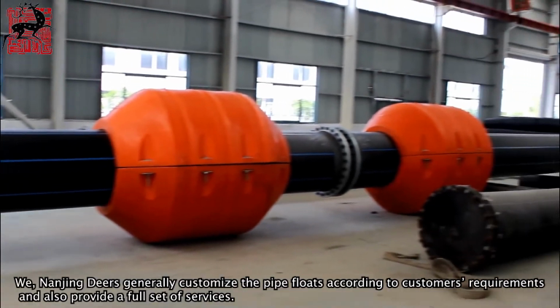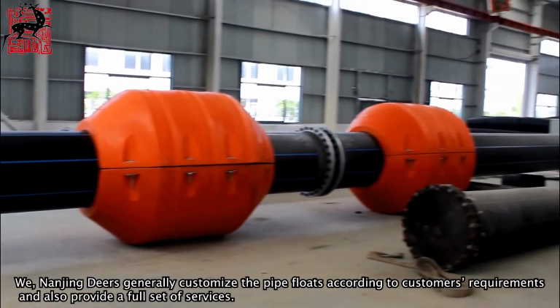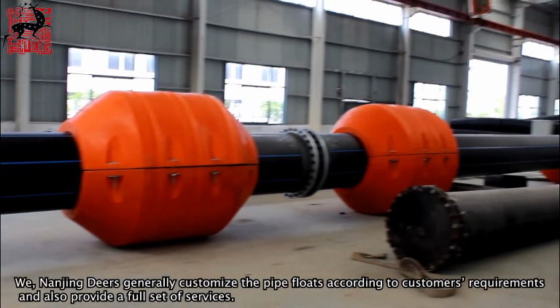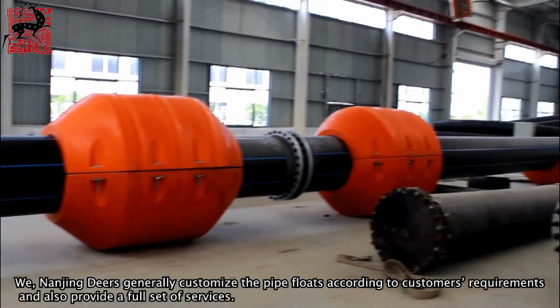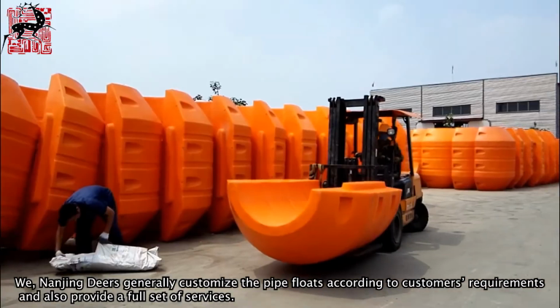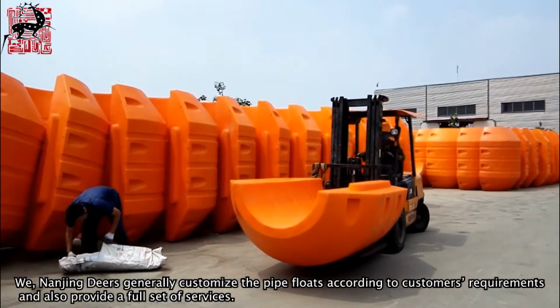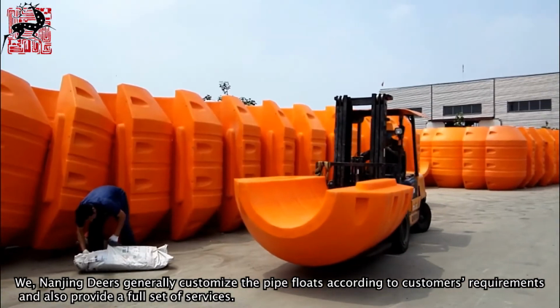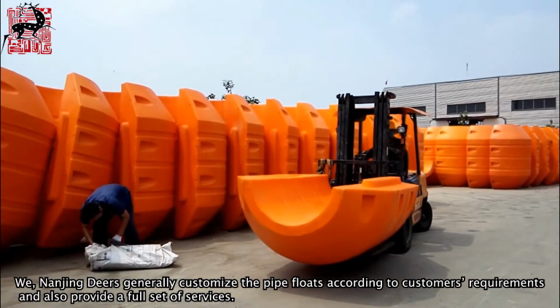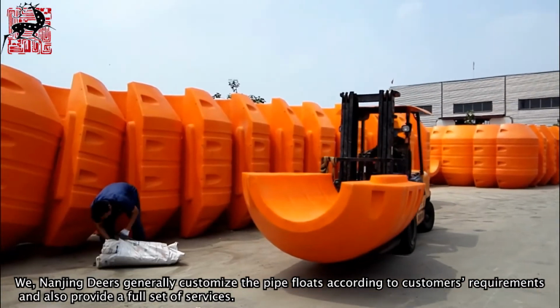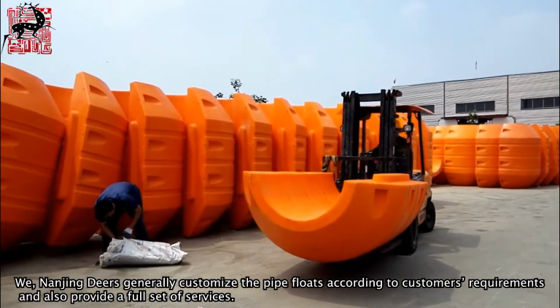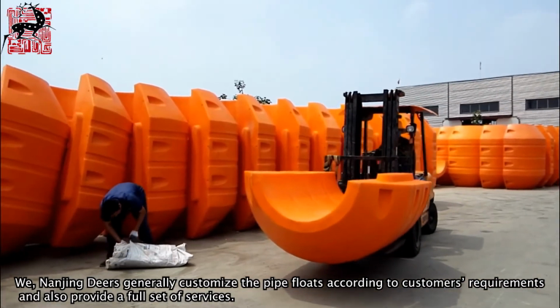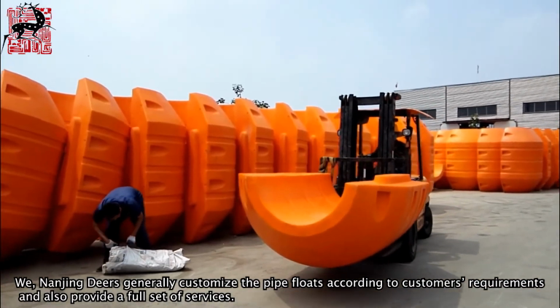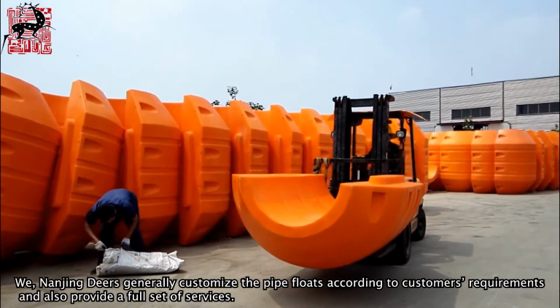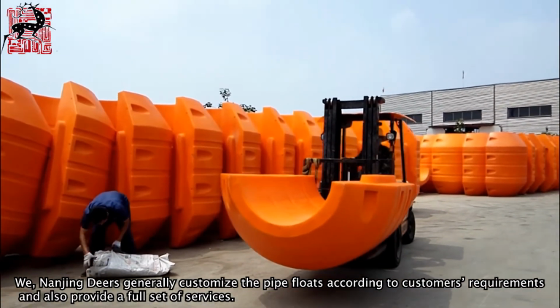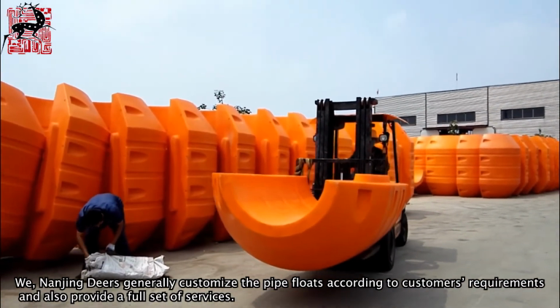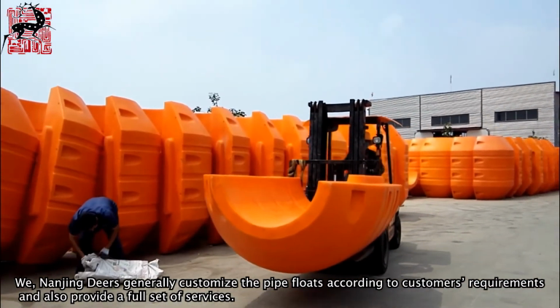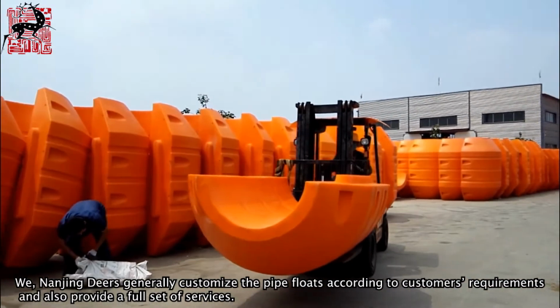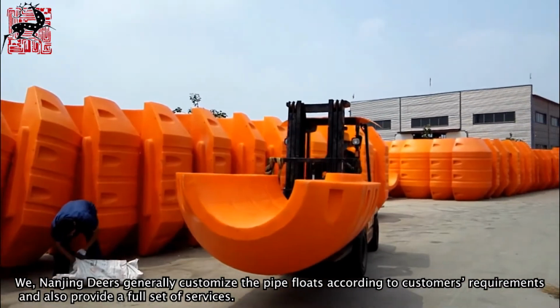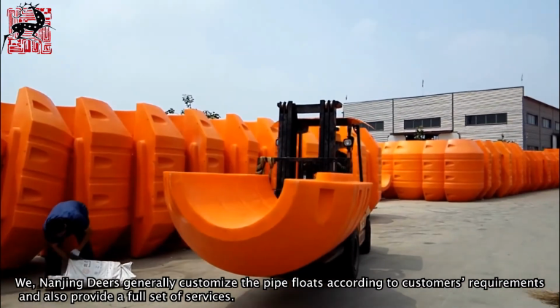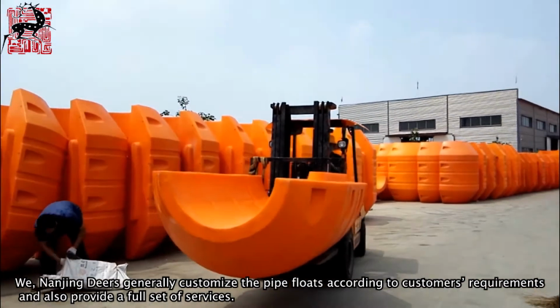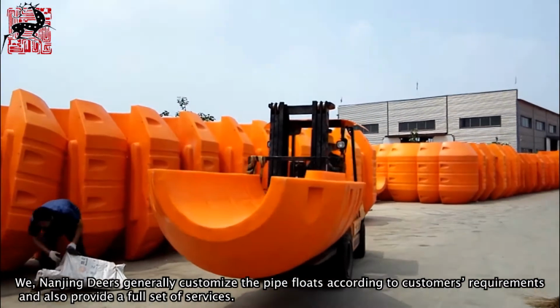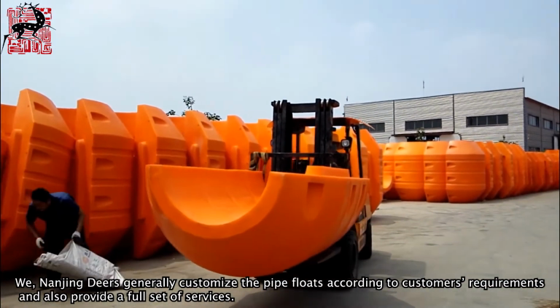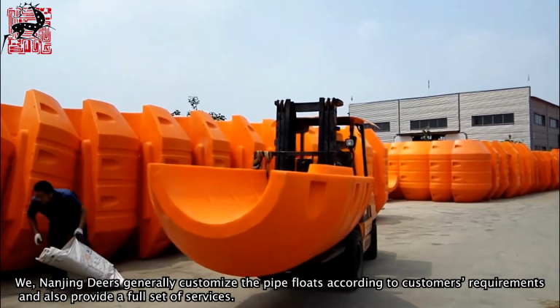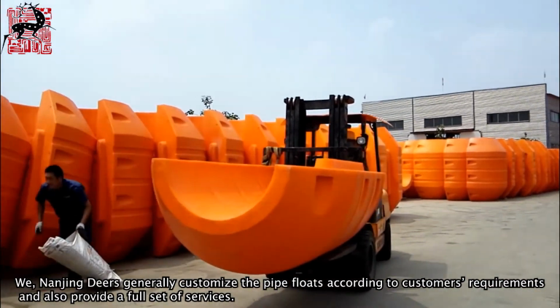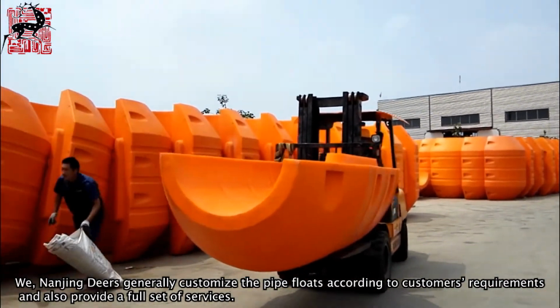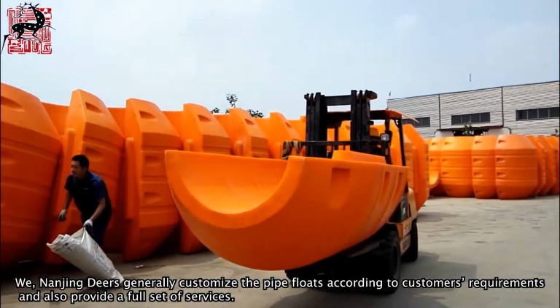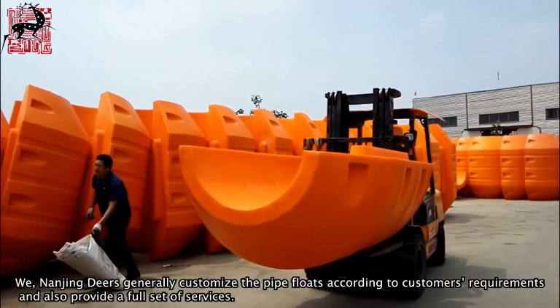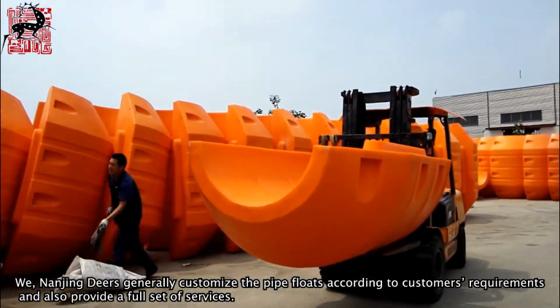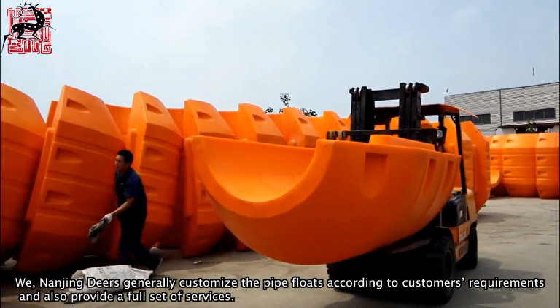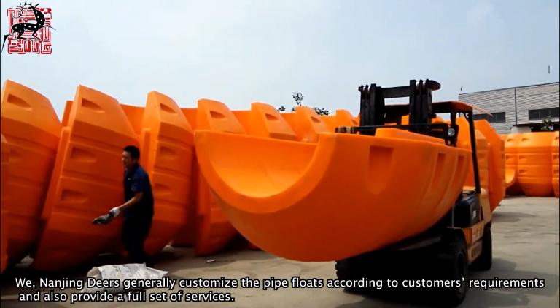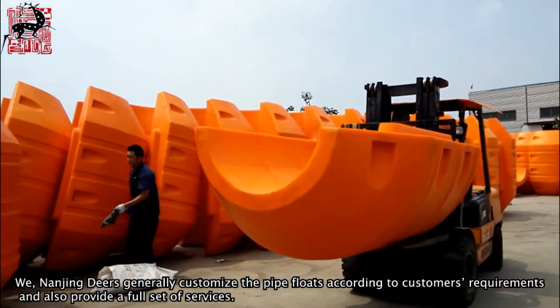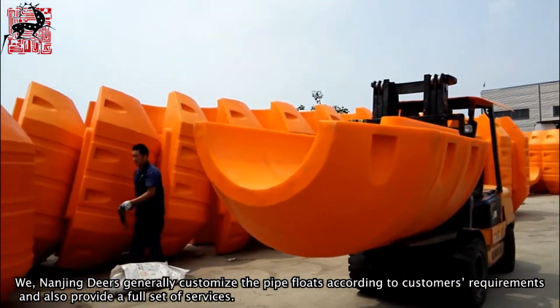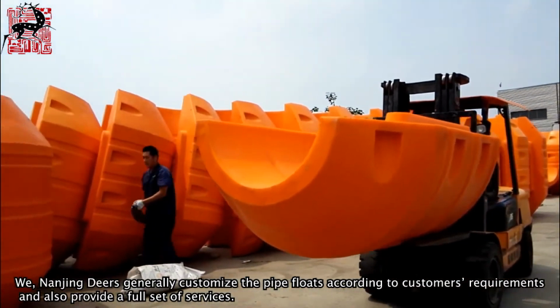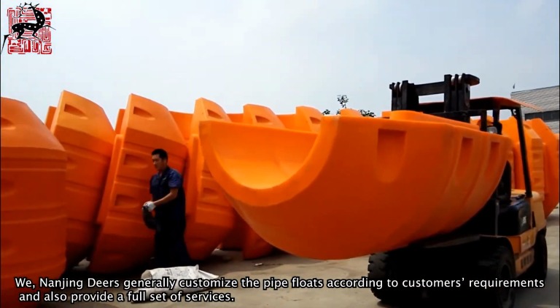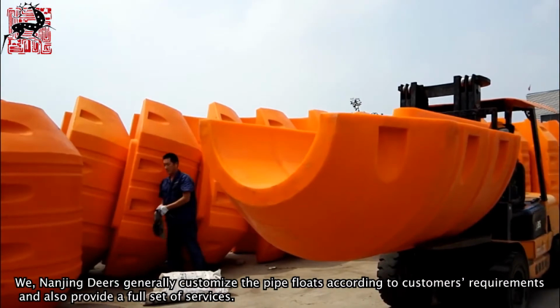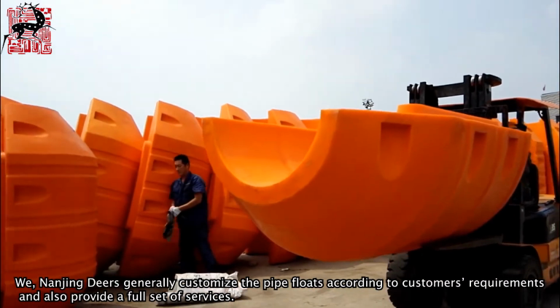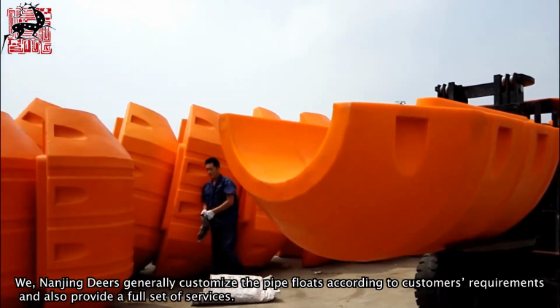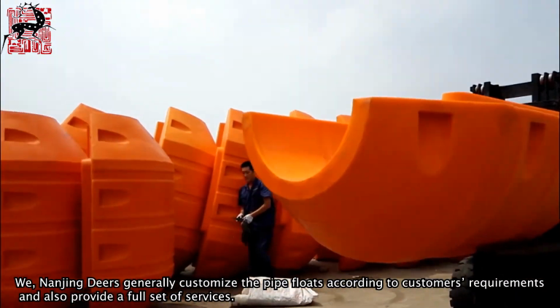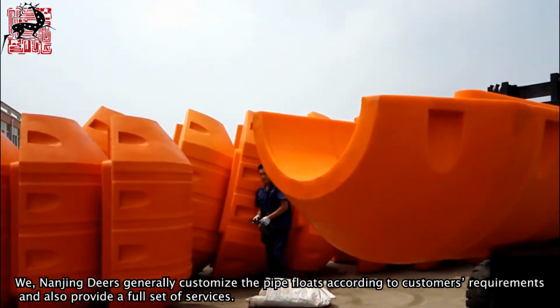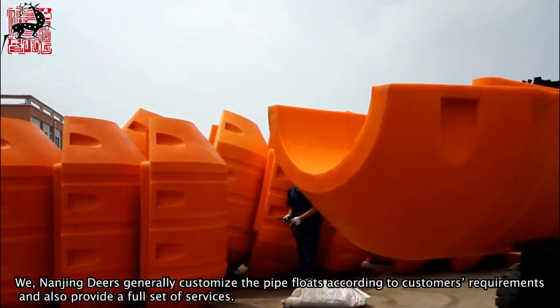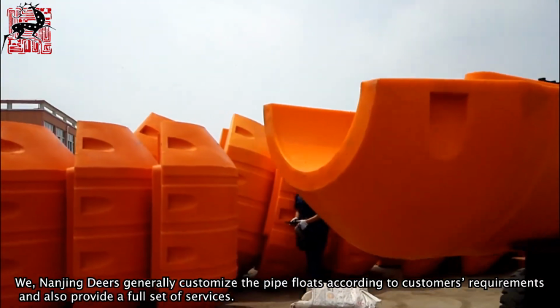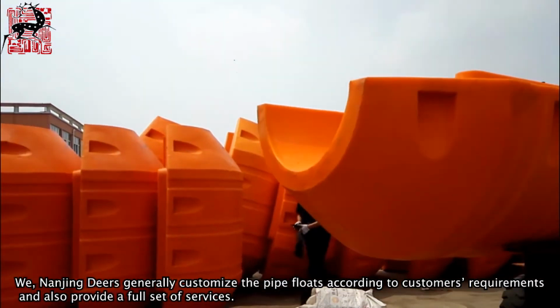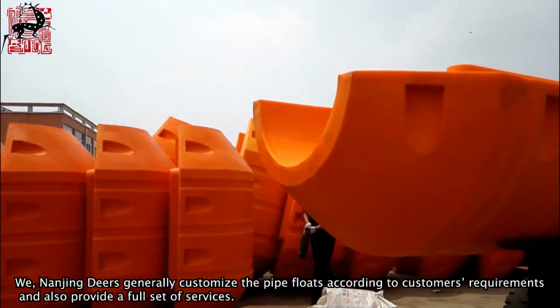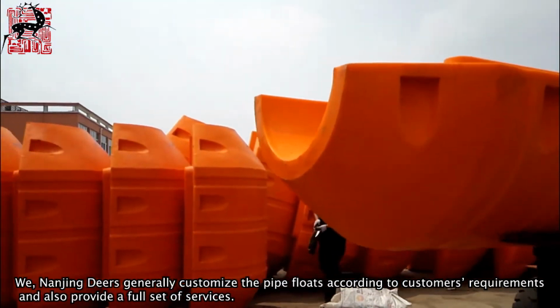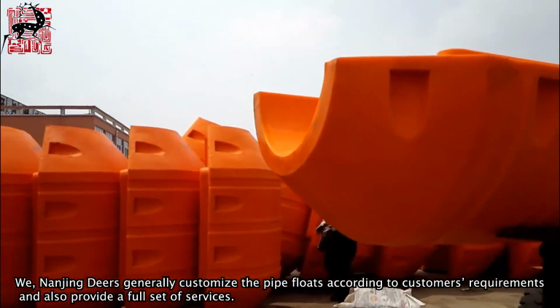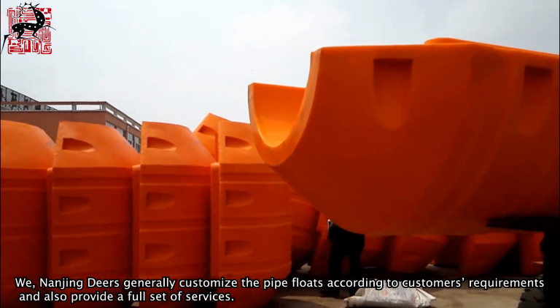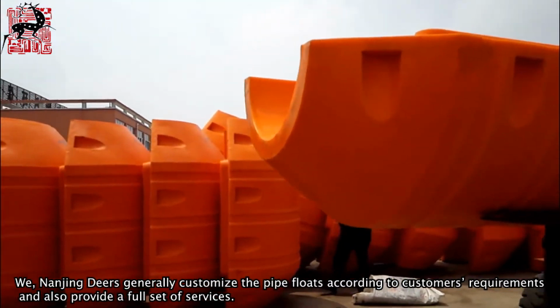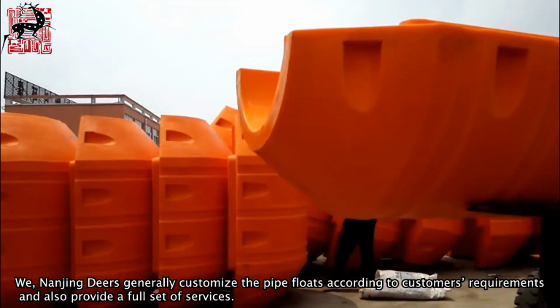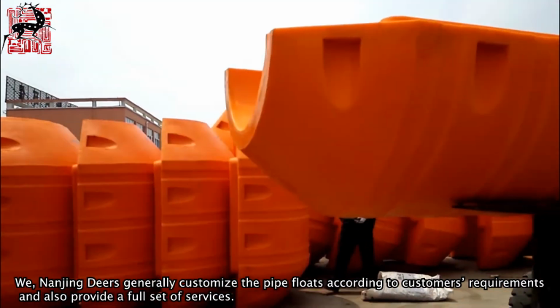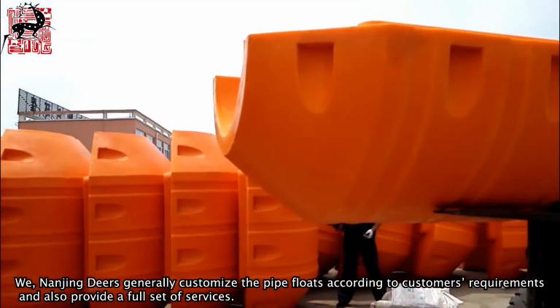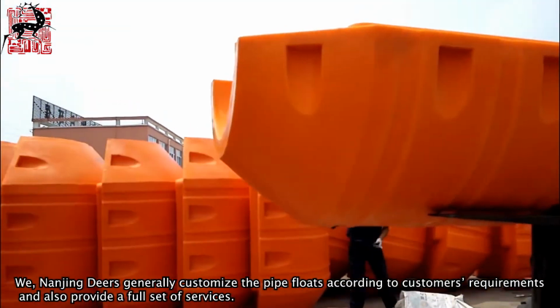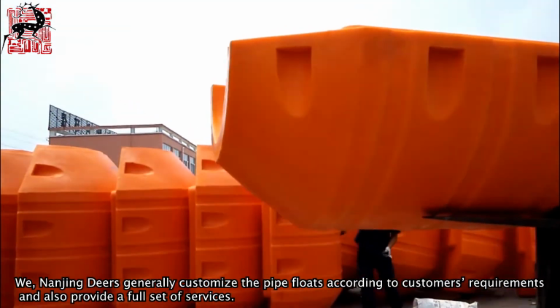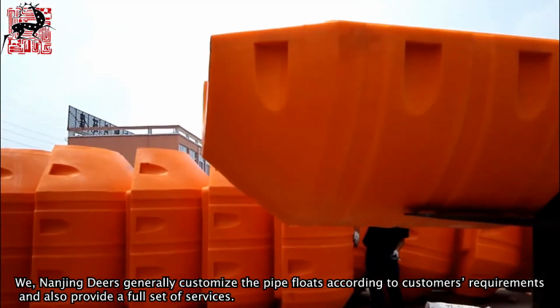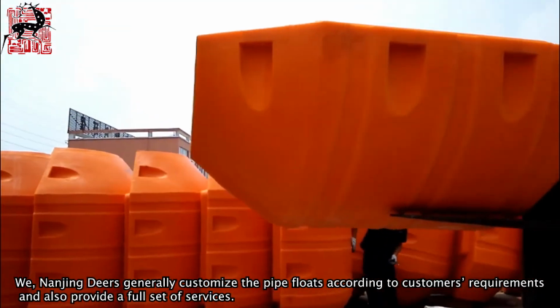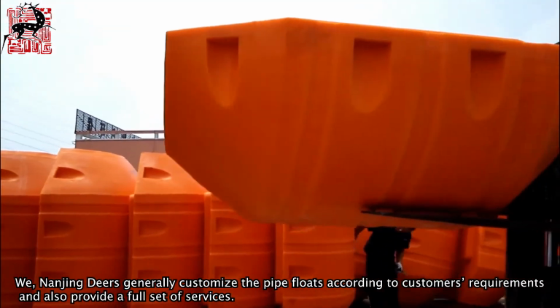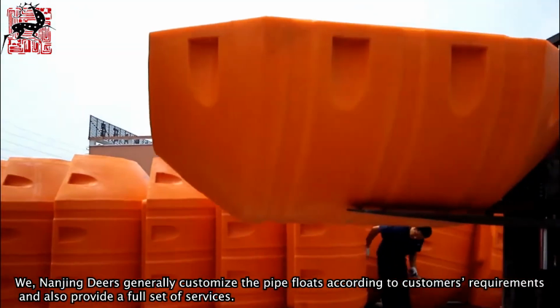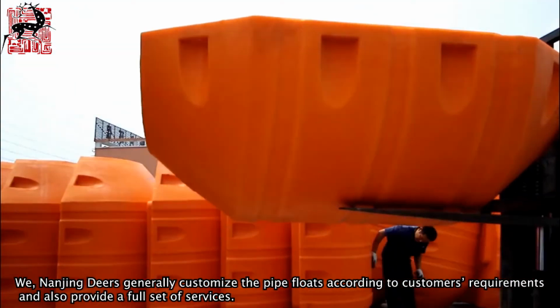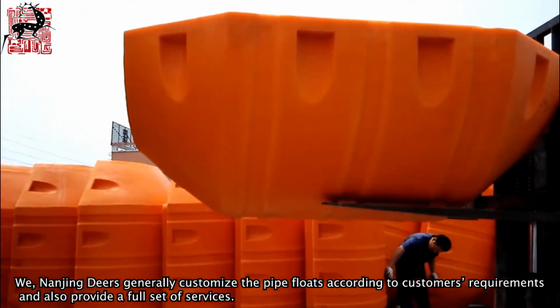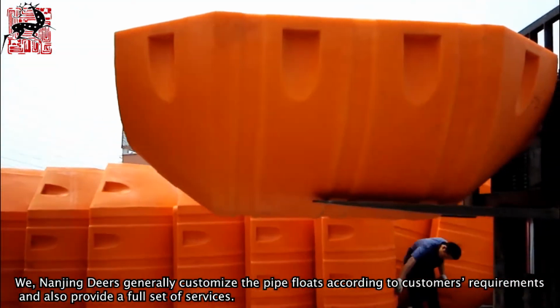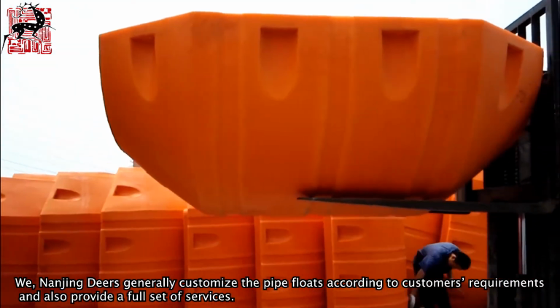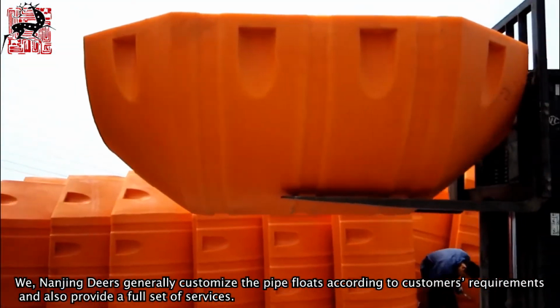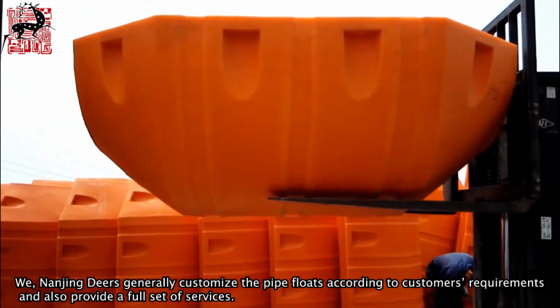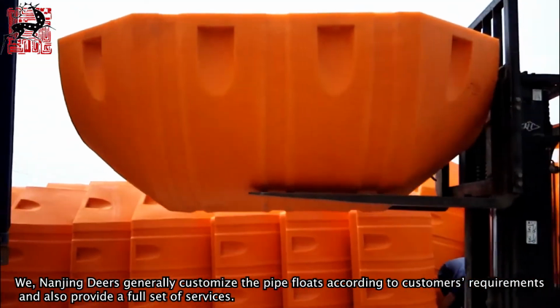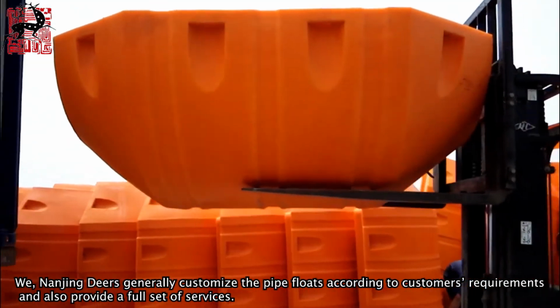We, Nanjing Deers, generally customize the pipe floats according to customers' requirements and also provide a full set of services.